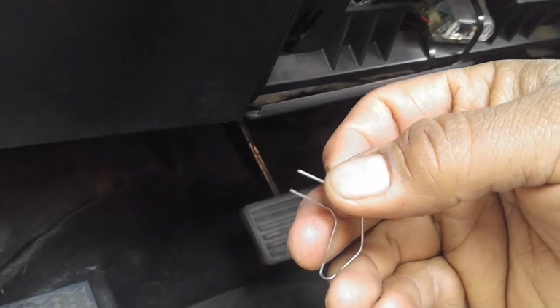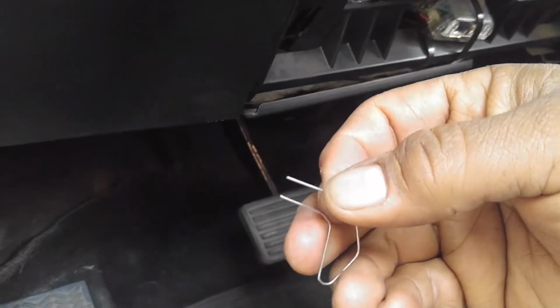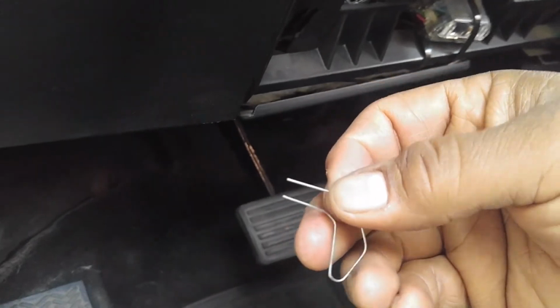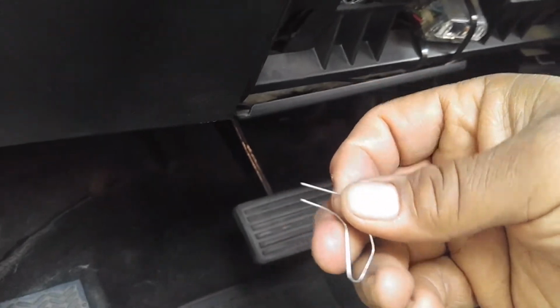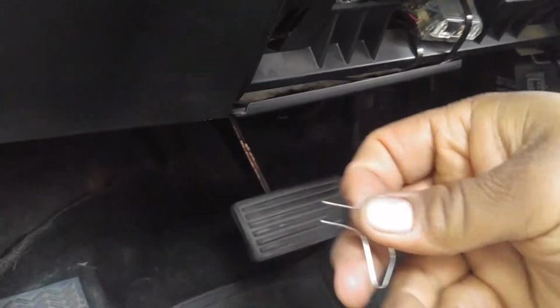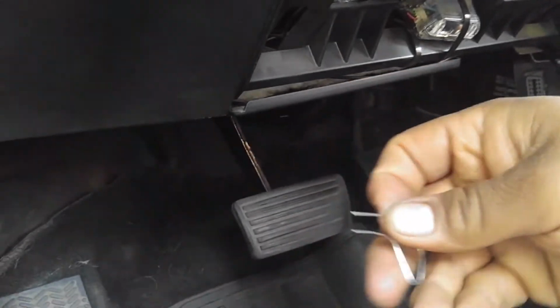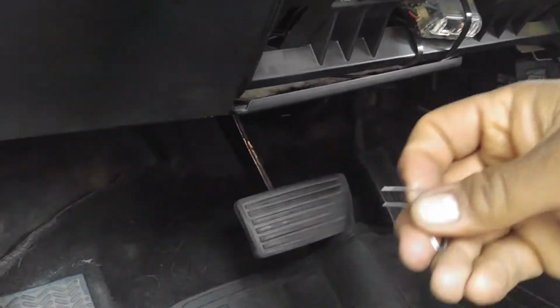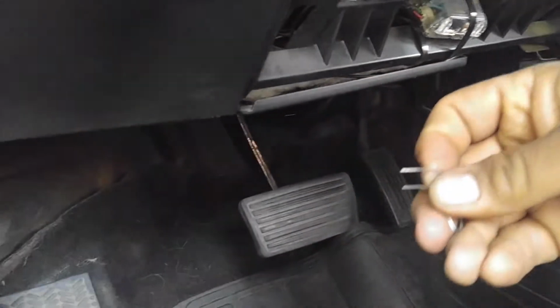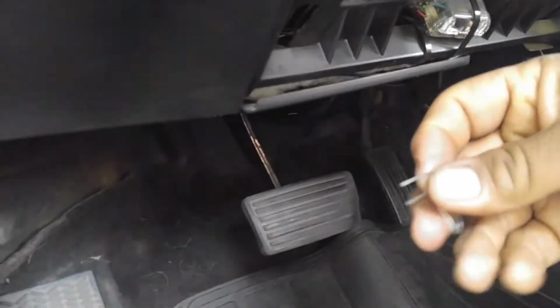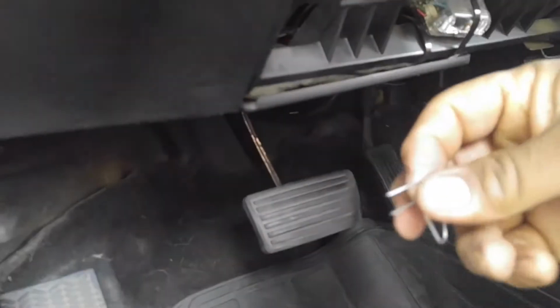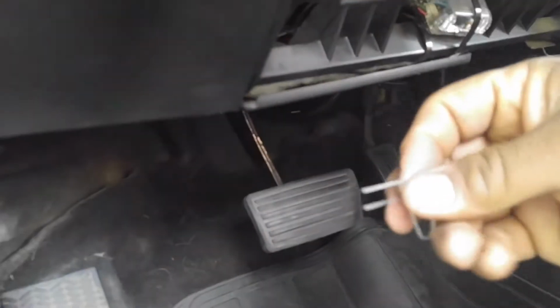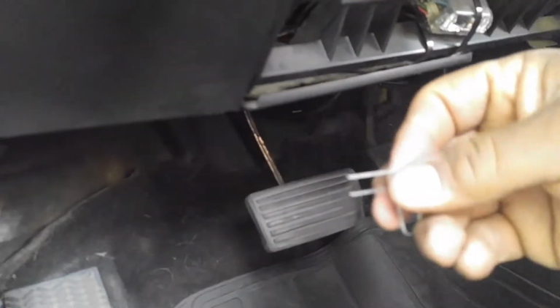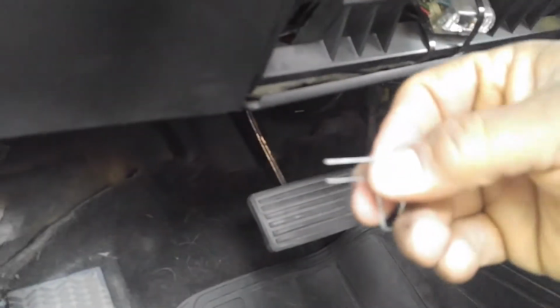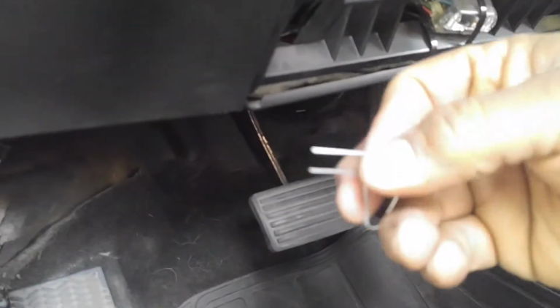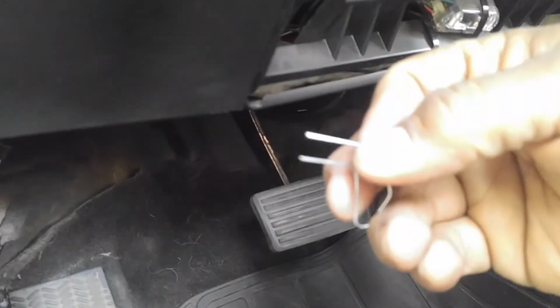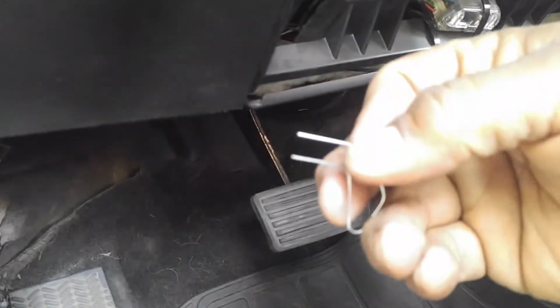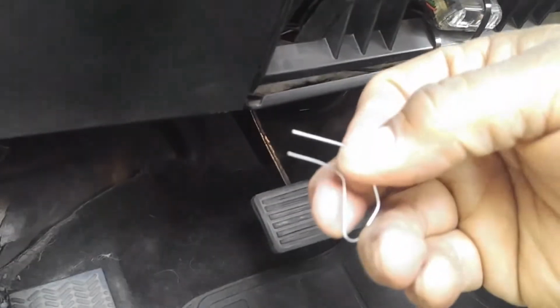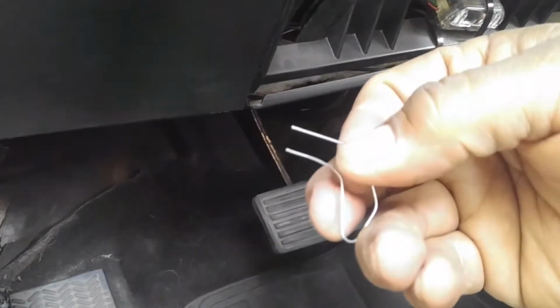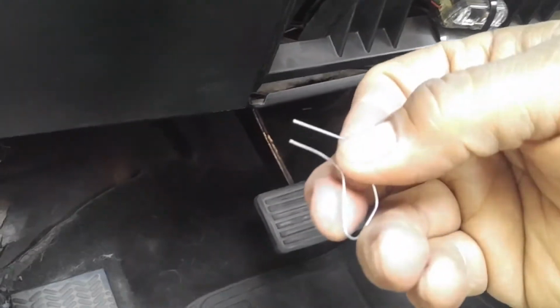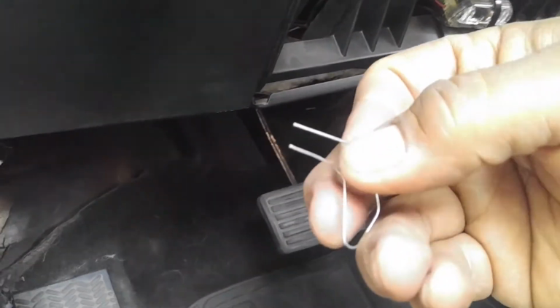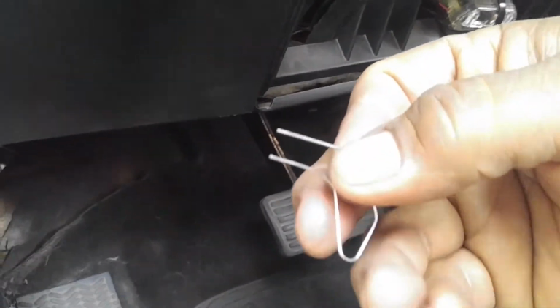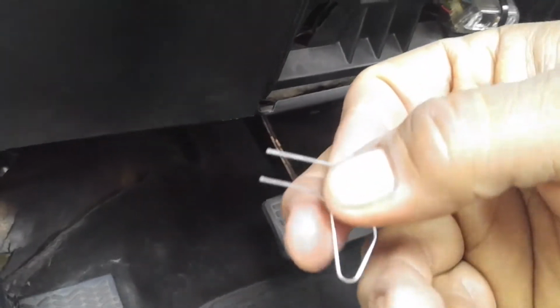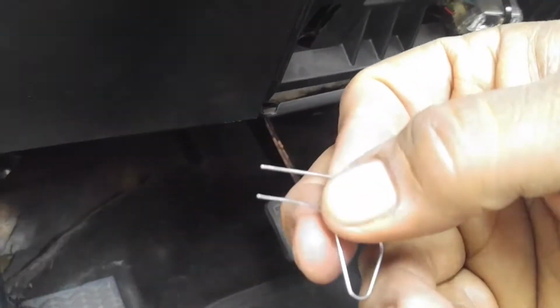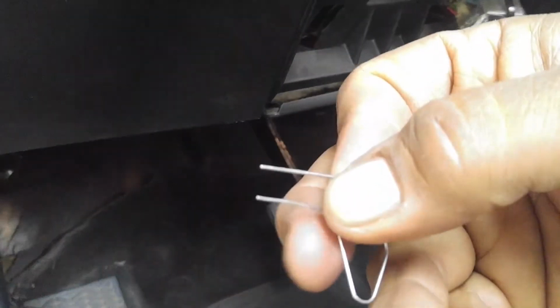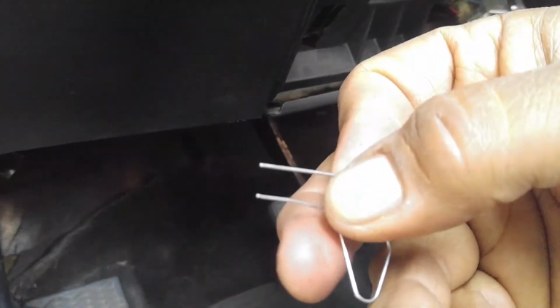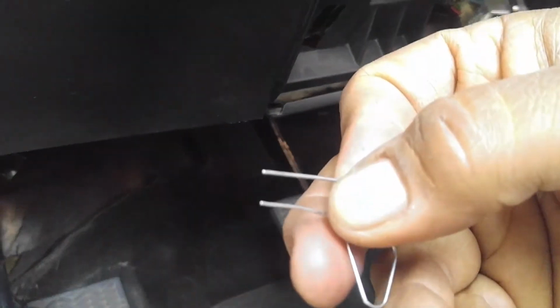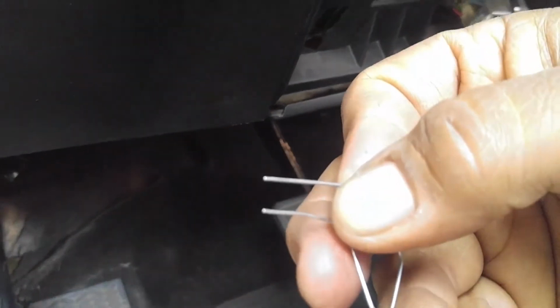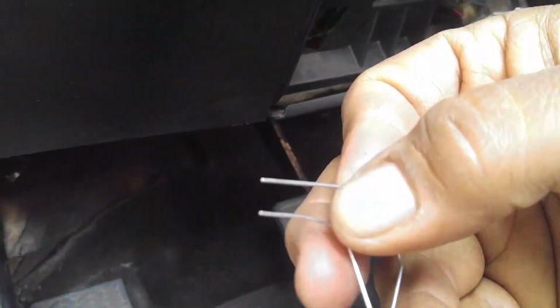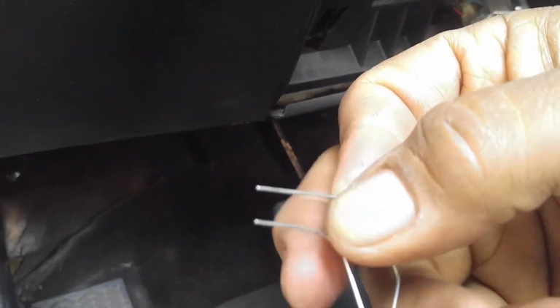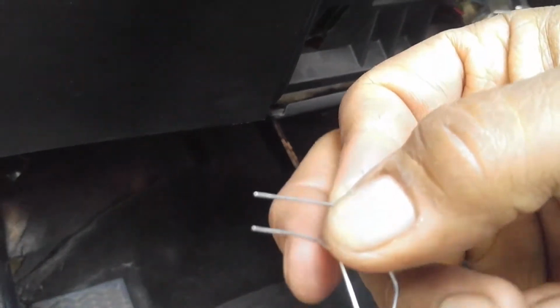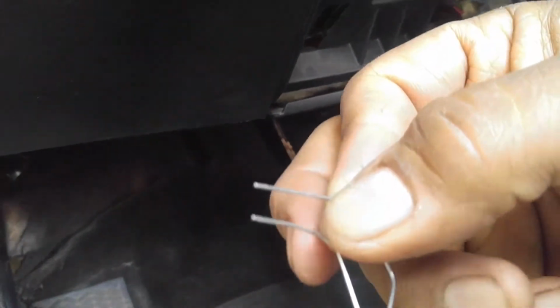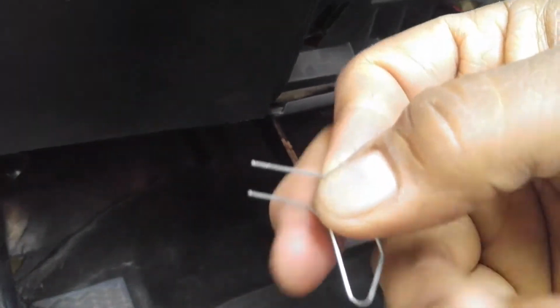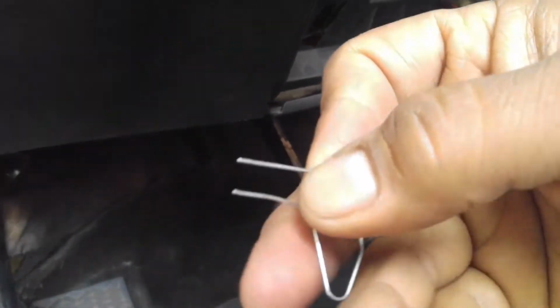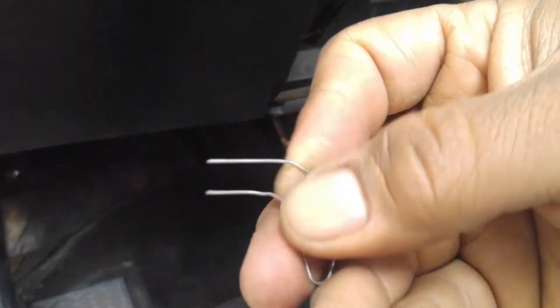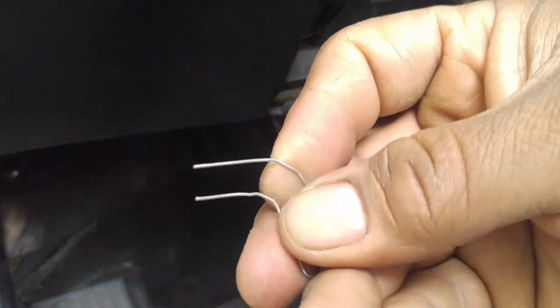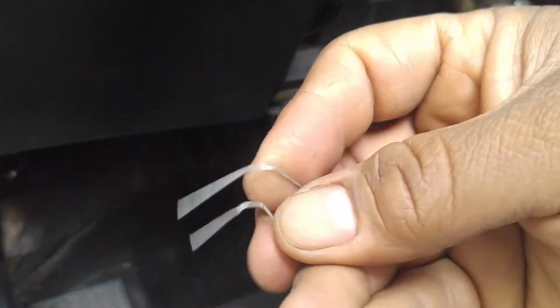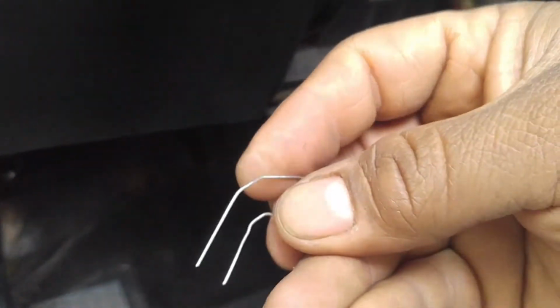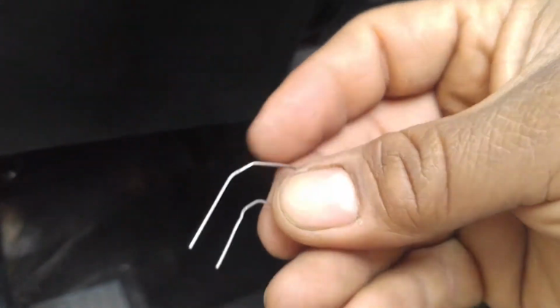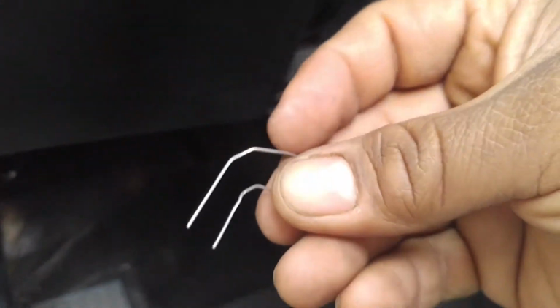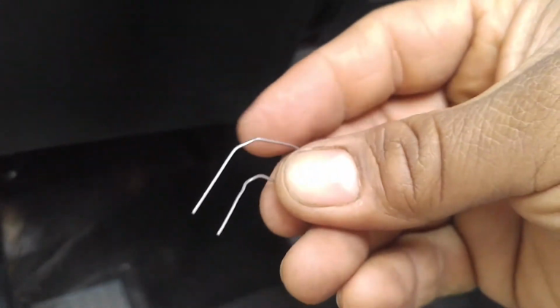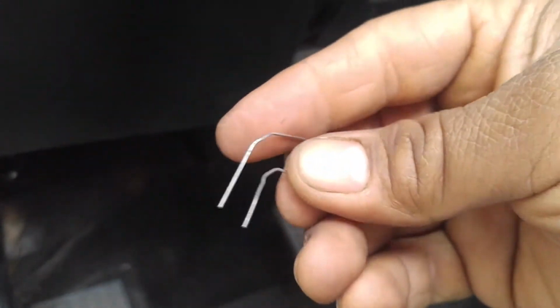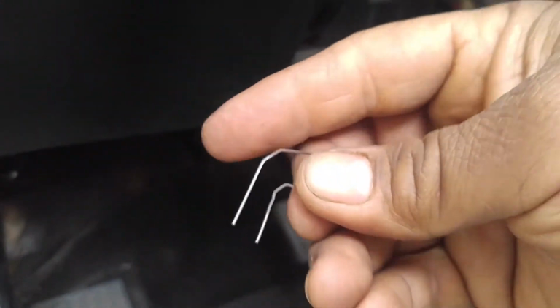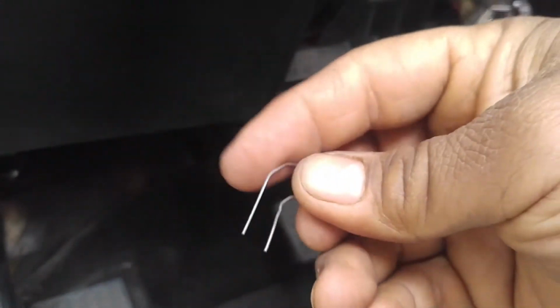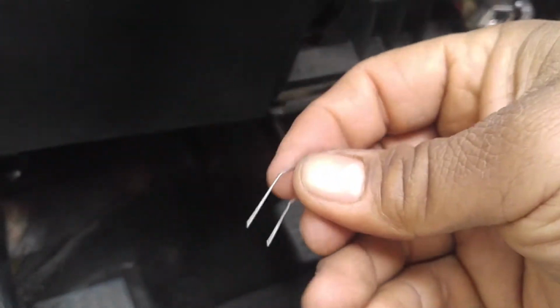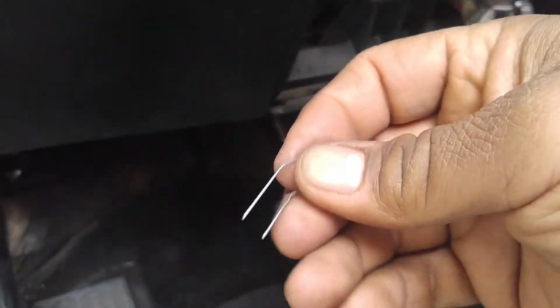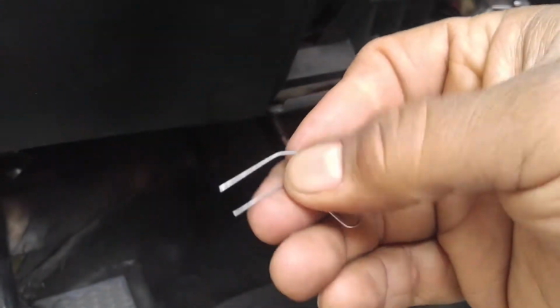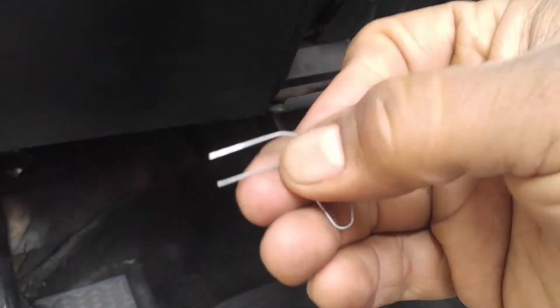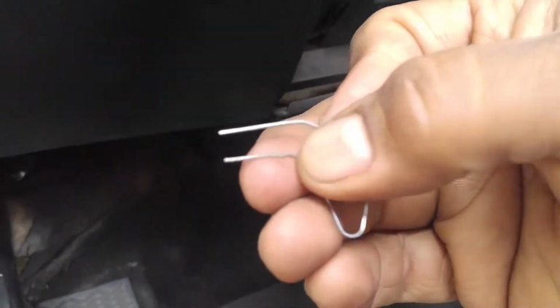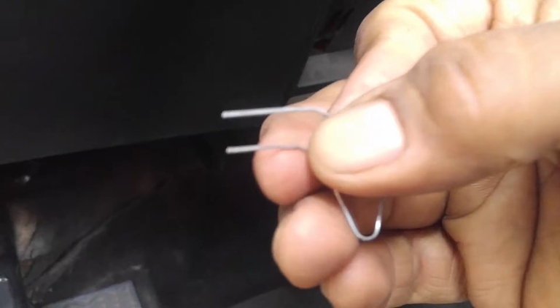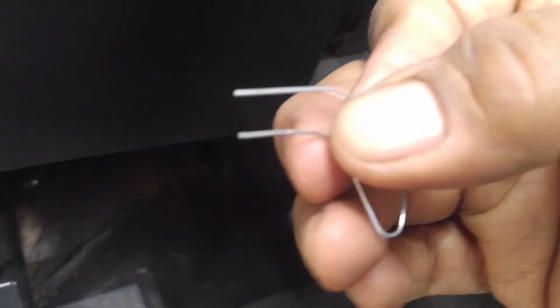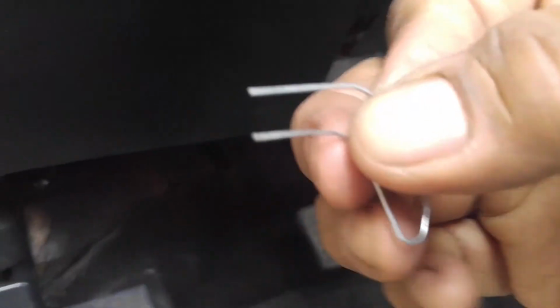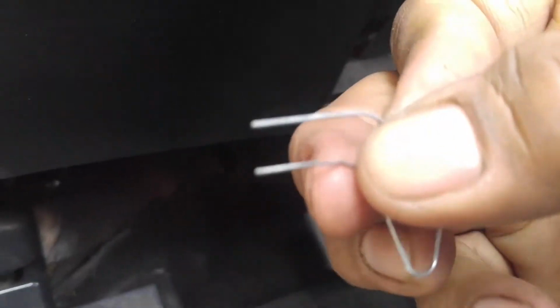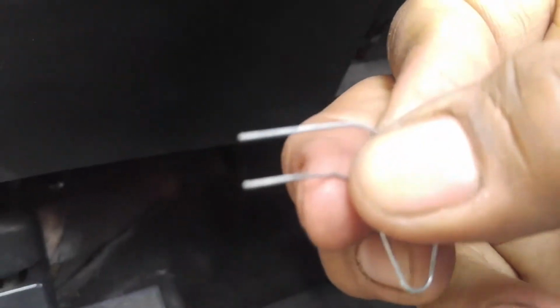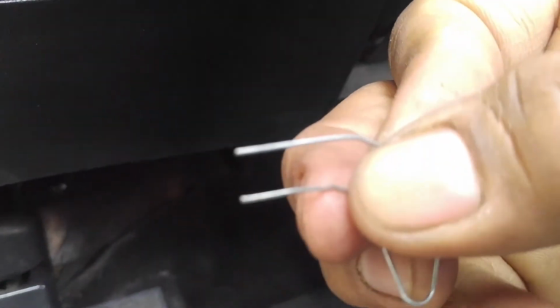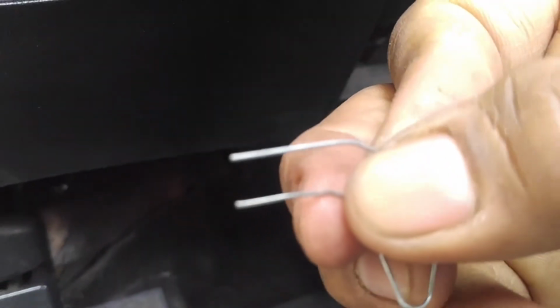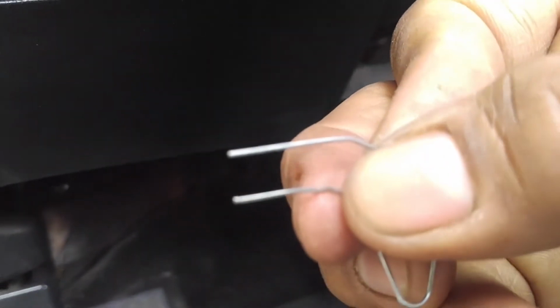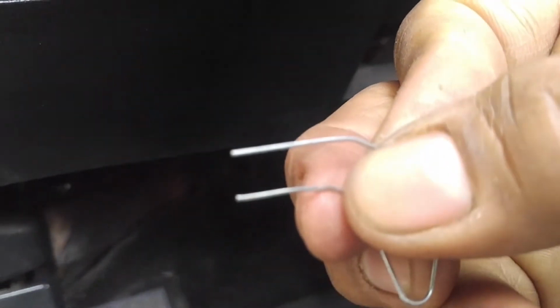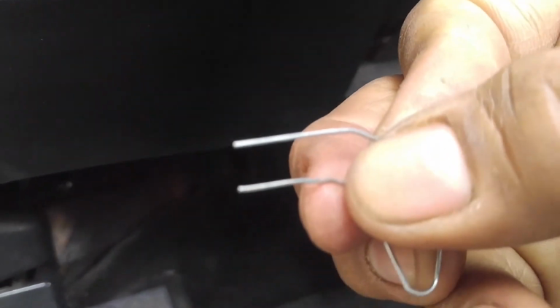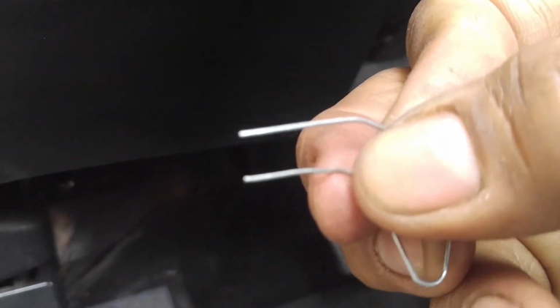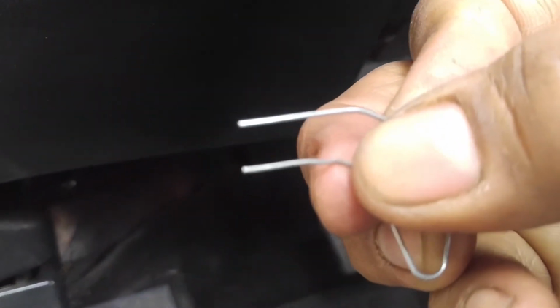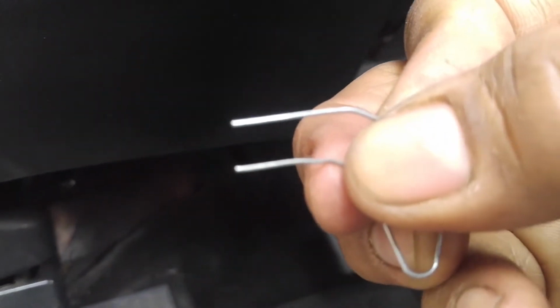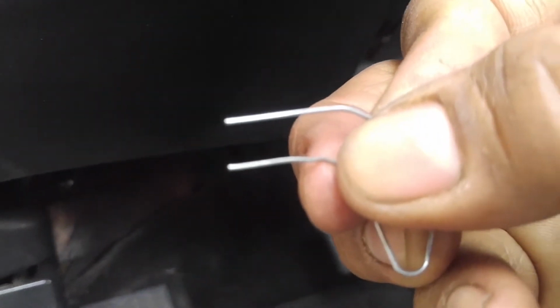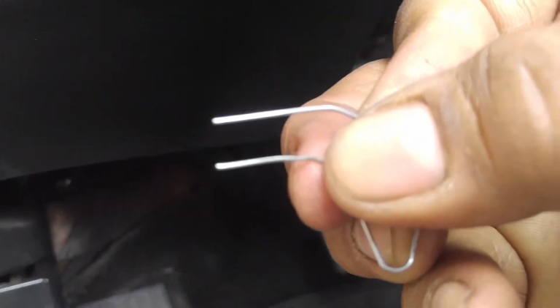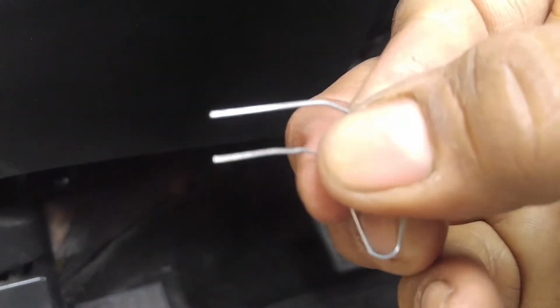Basically, after you make this shape out of a paperclip, make sure the sides are equal.